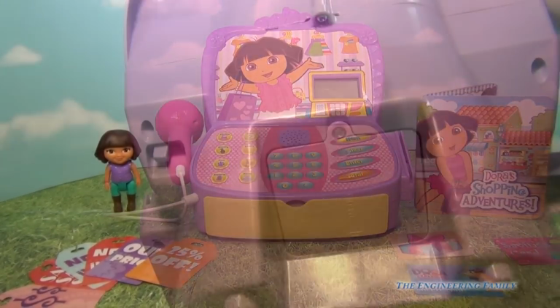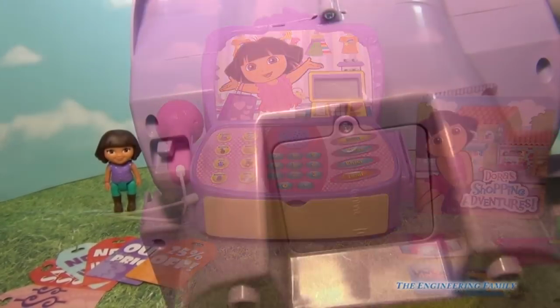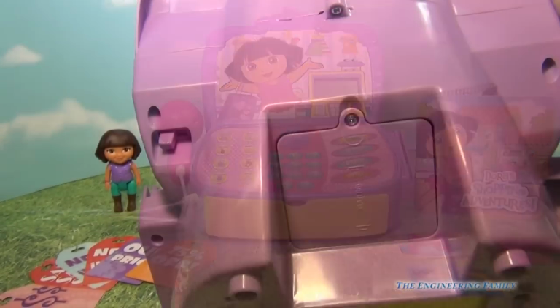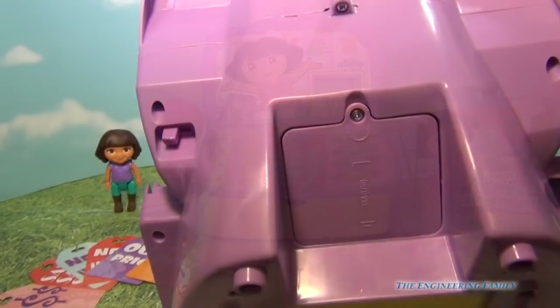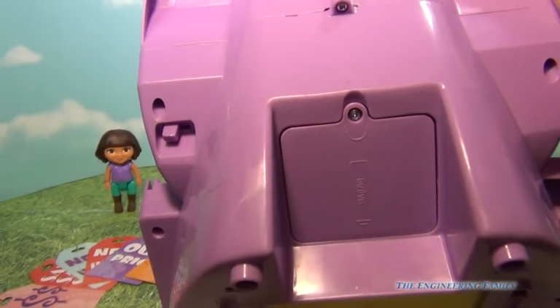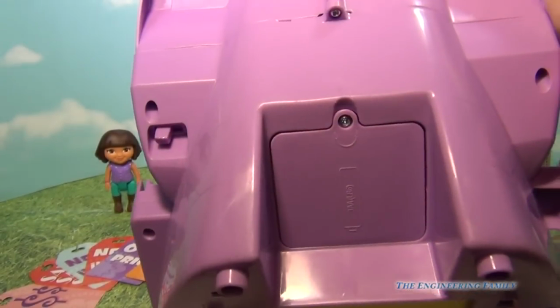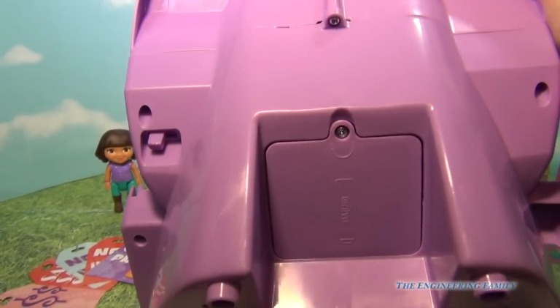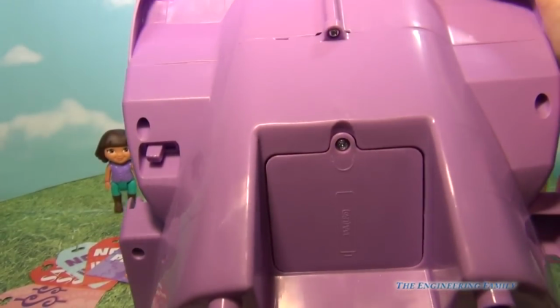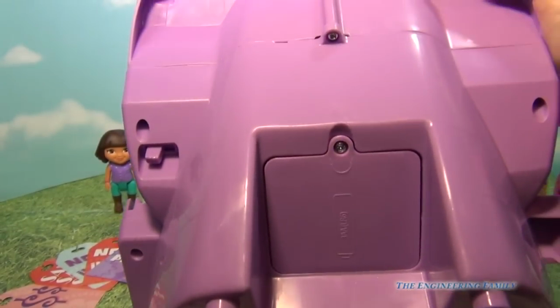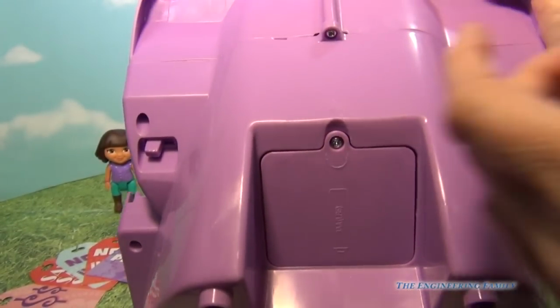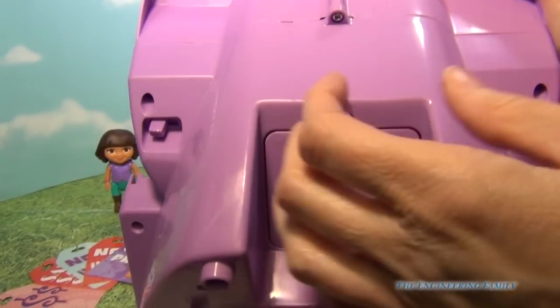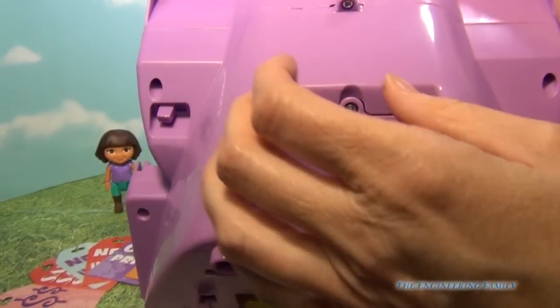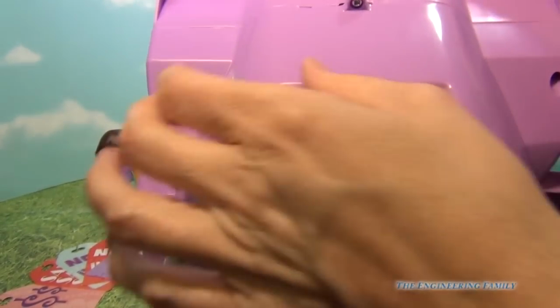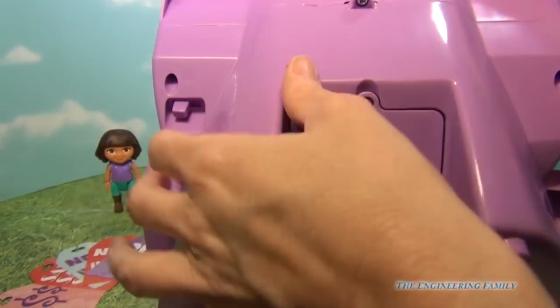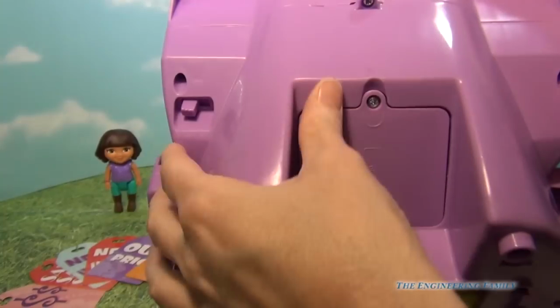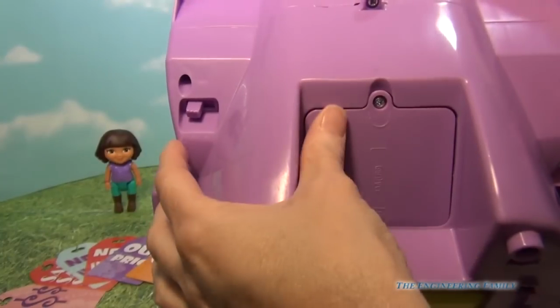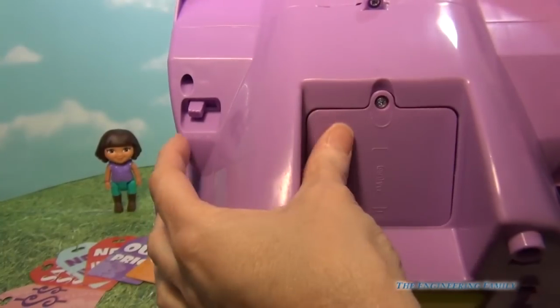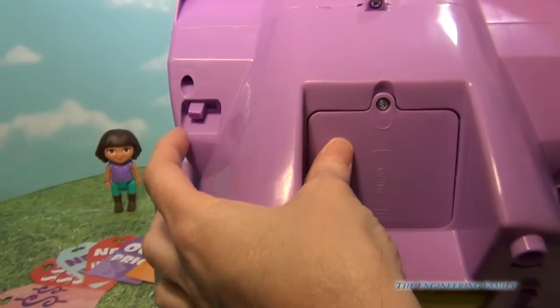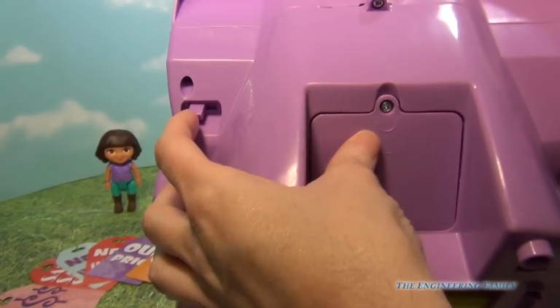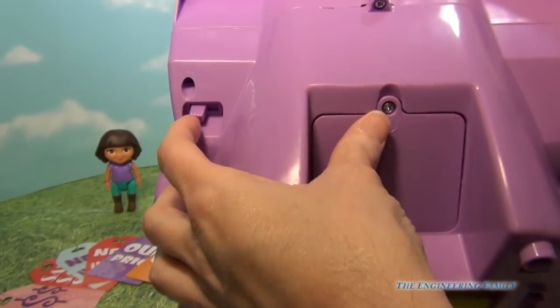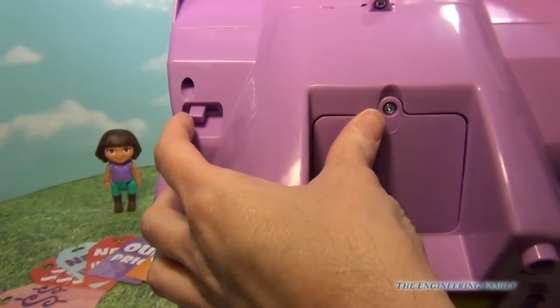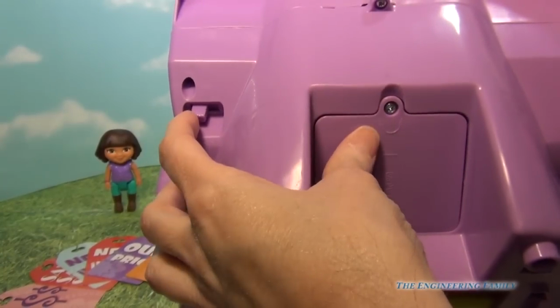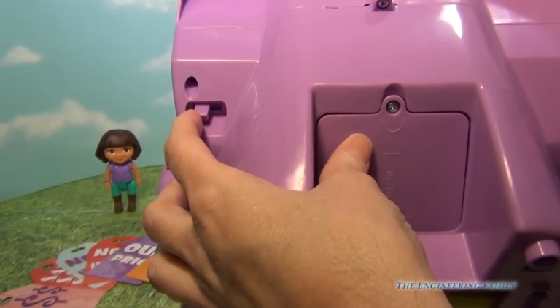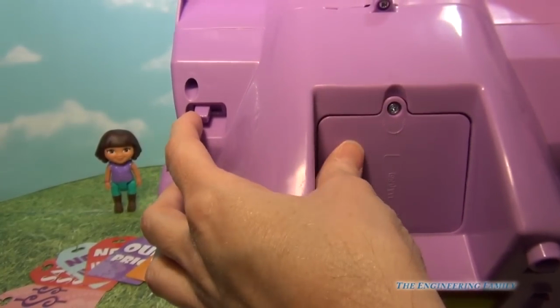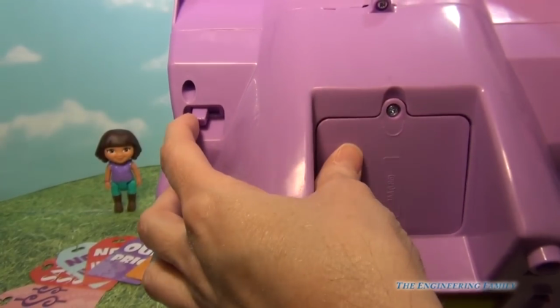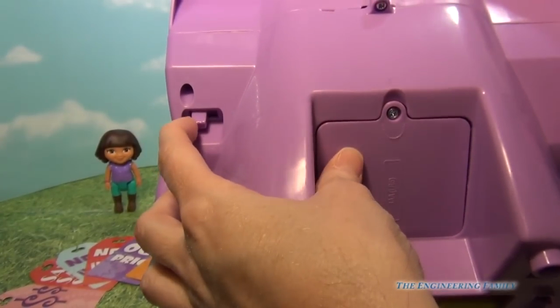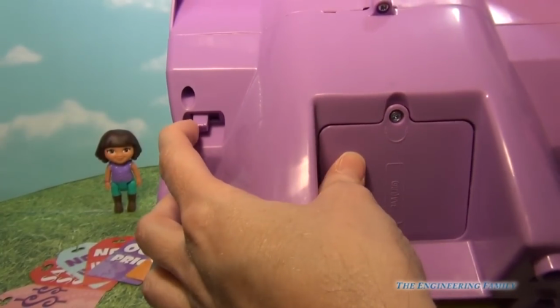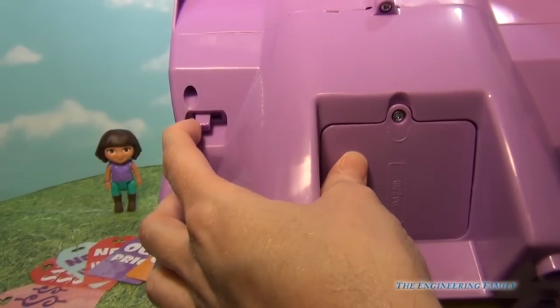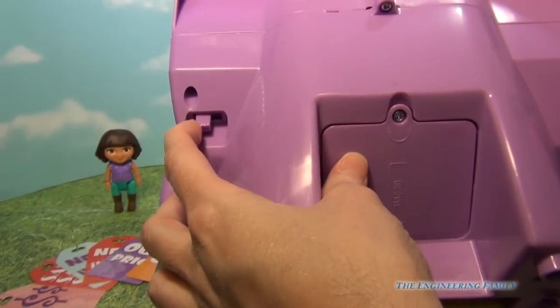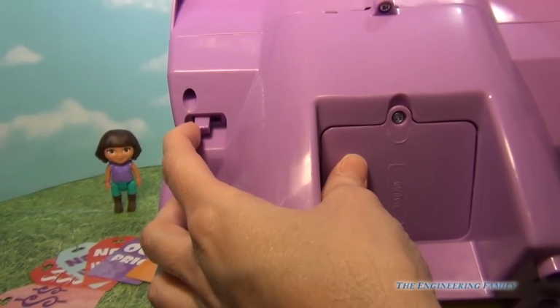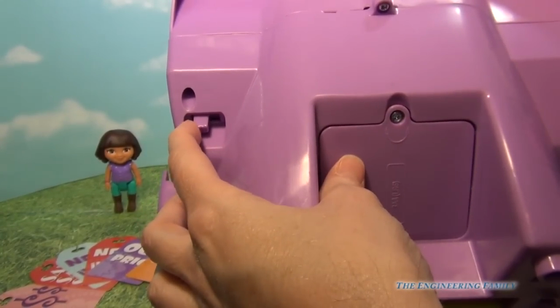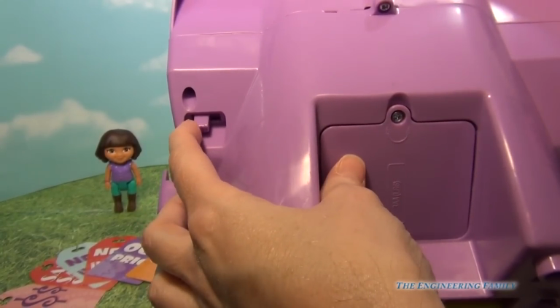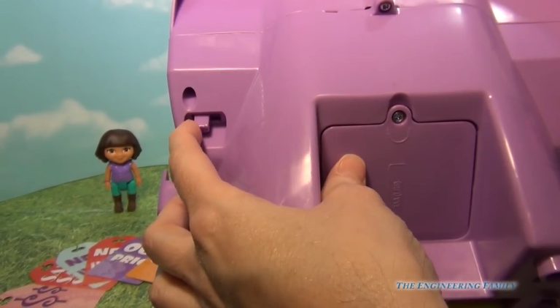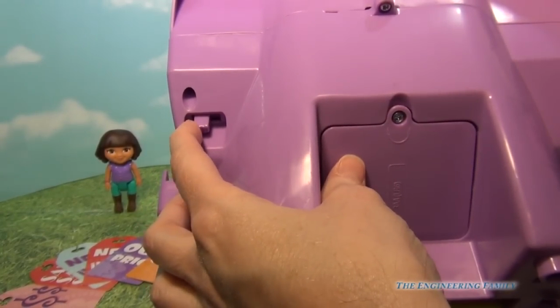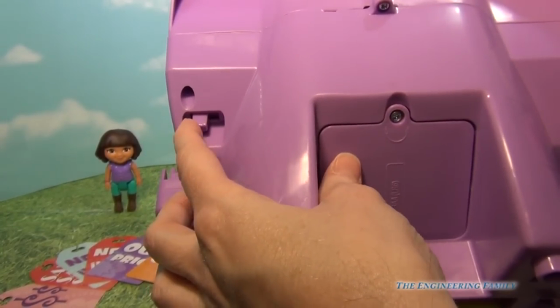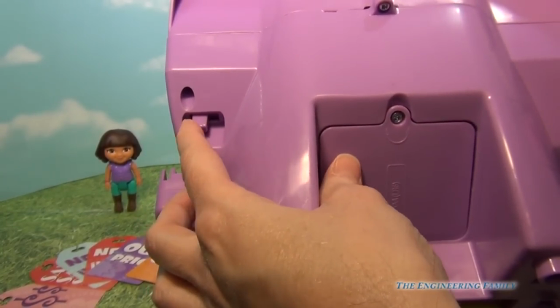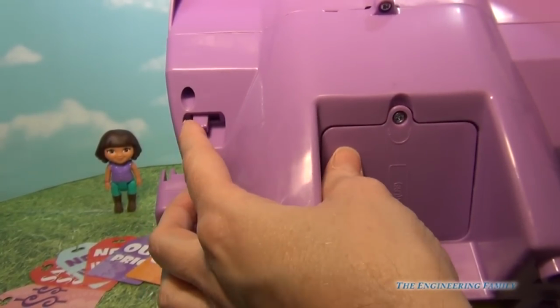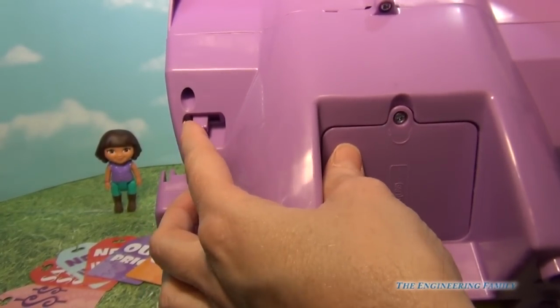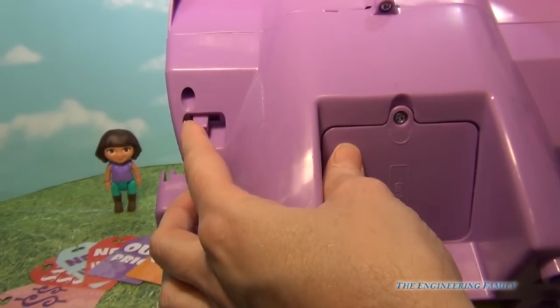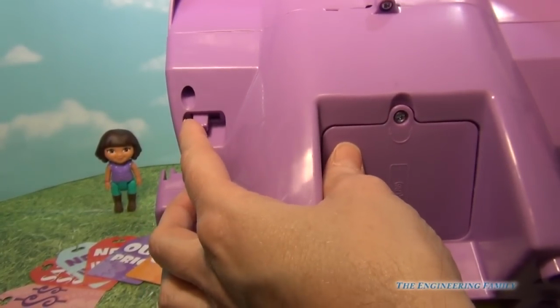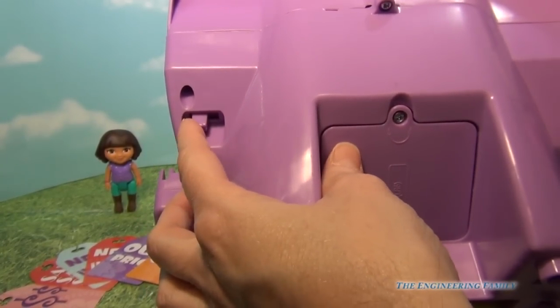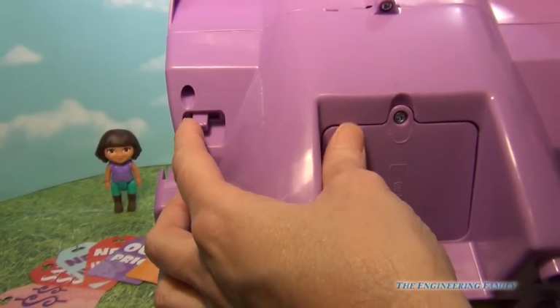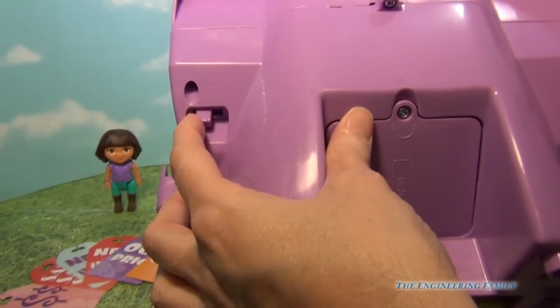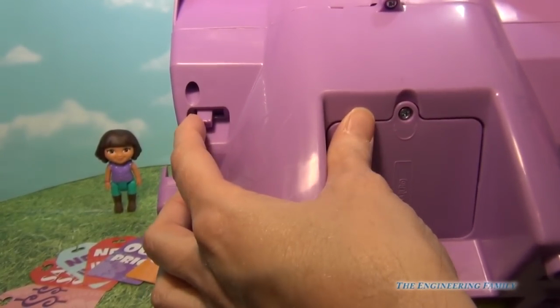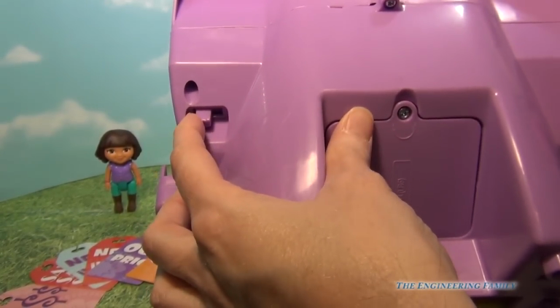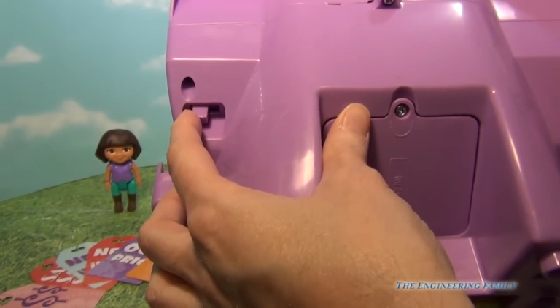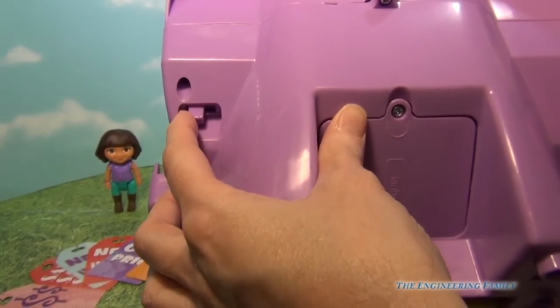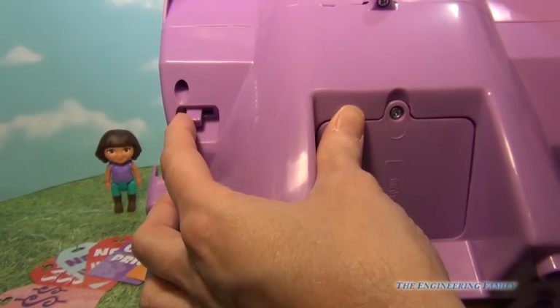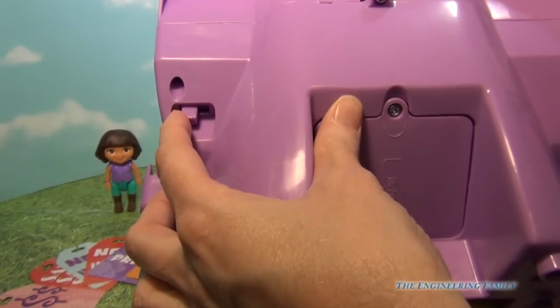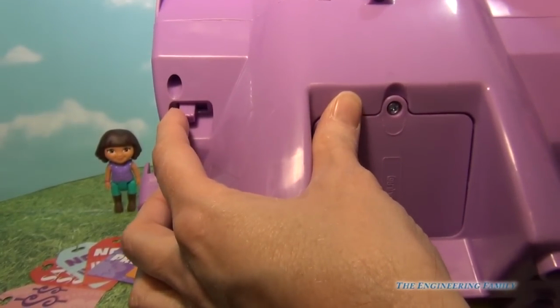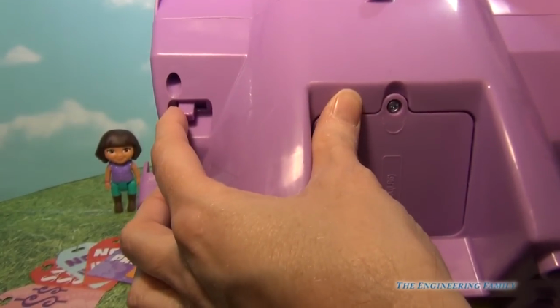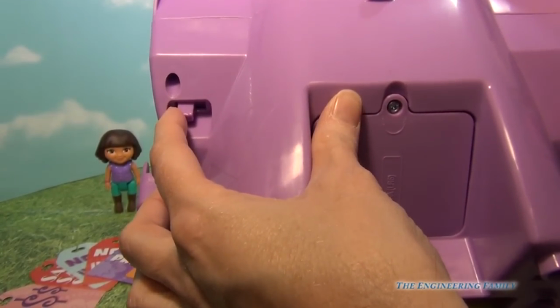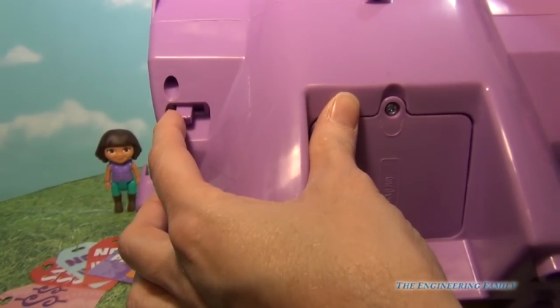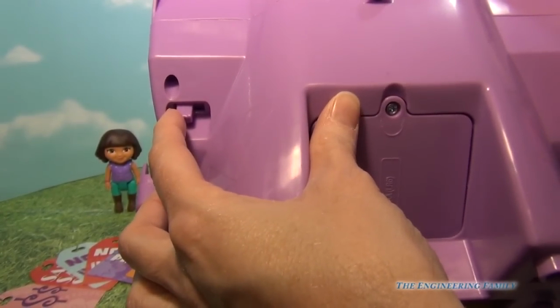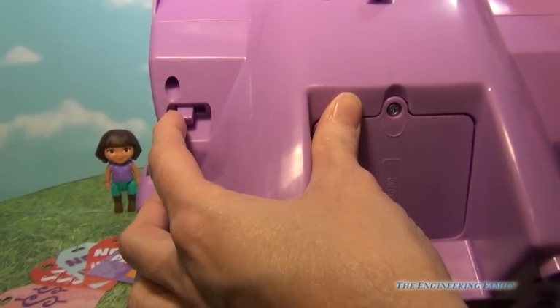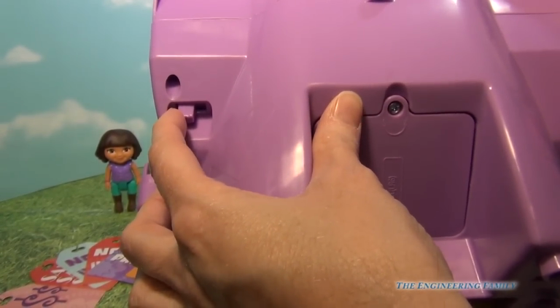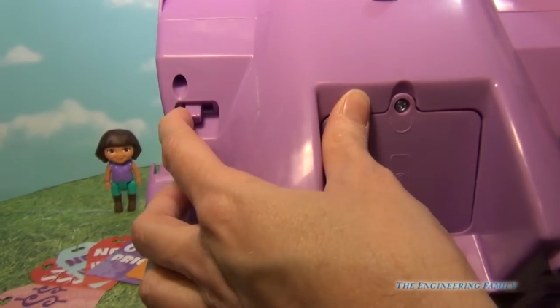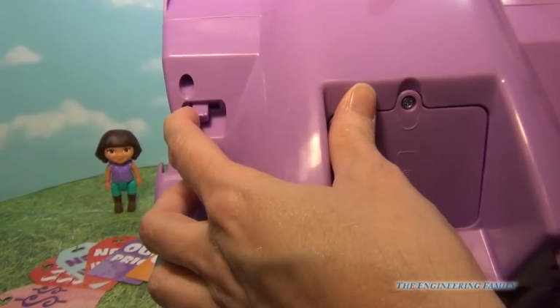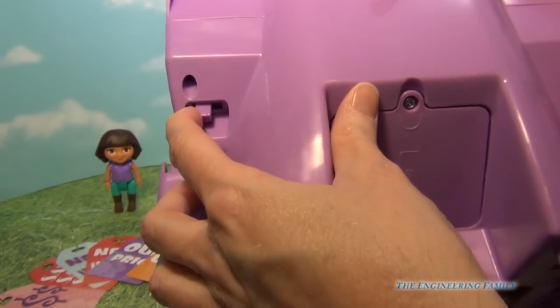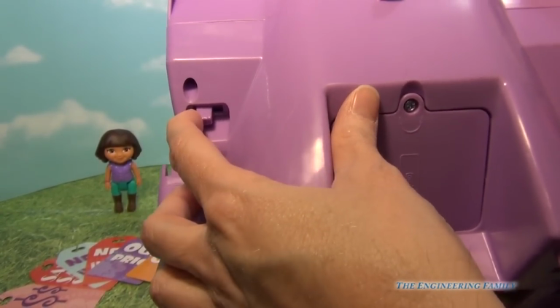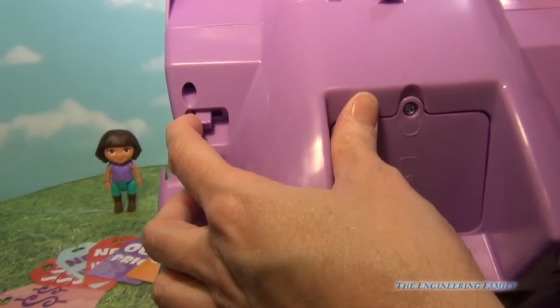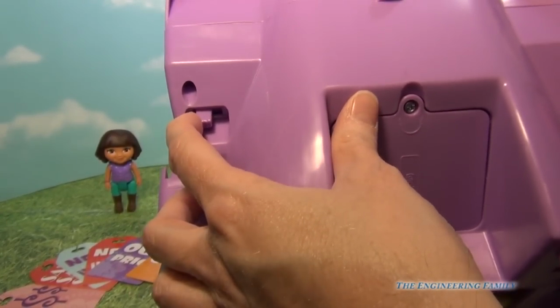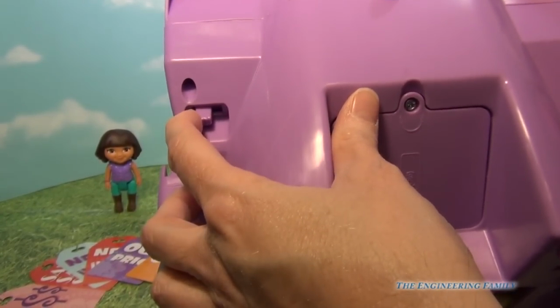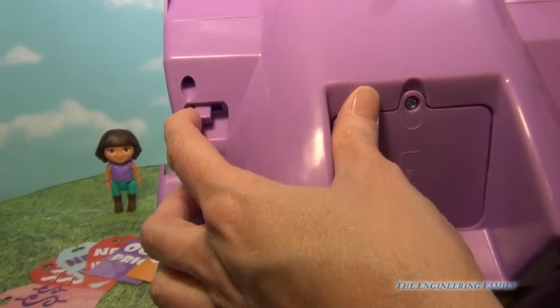What I love about this cash register is it has an on and off button and it has two different volumes. Let's turn it on as high as it can go.